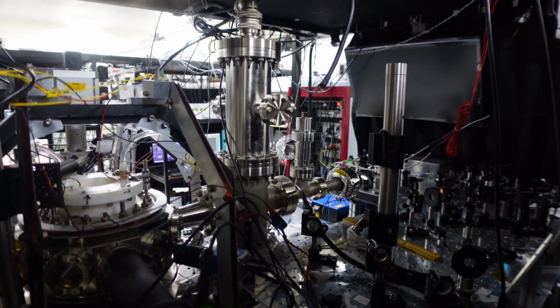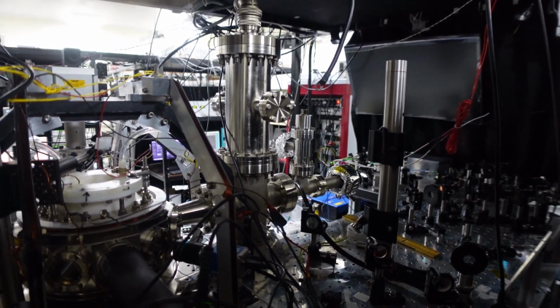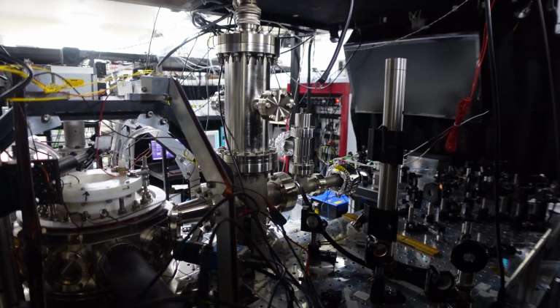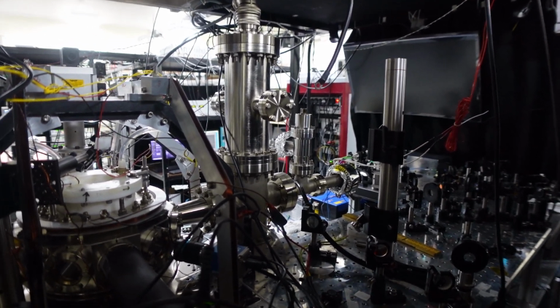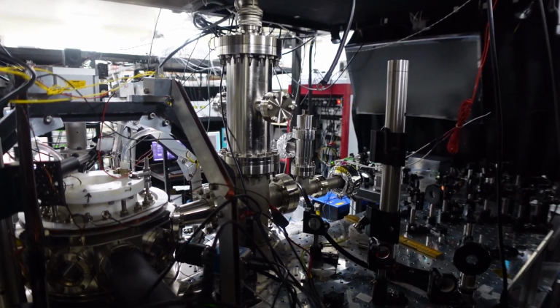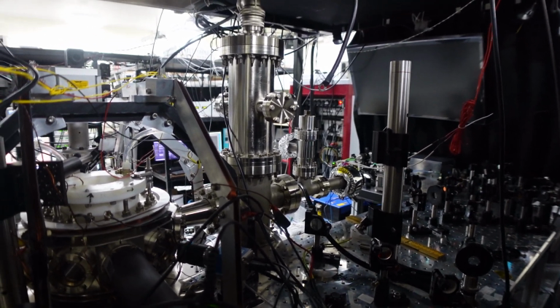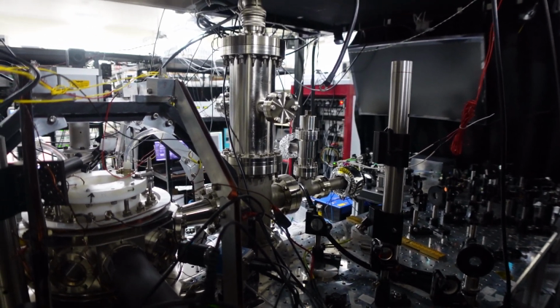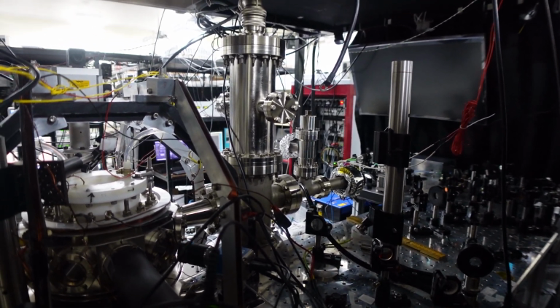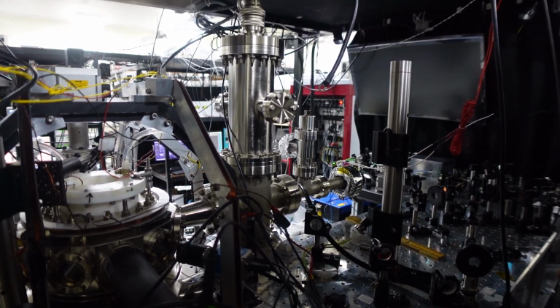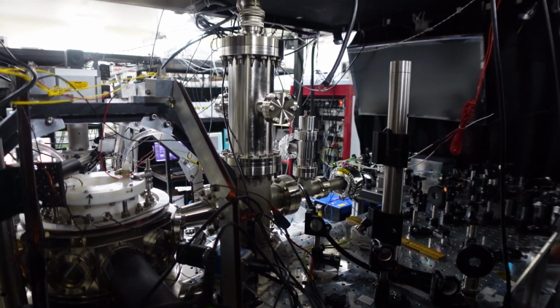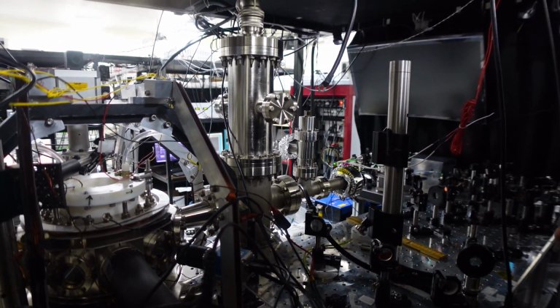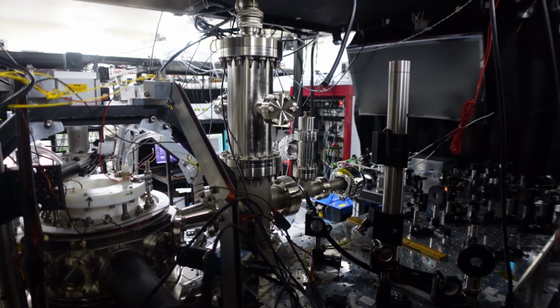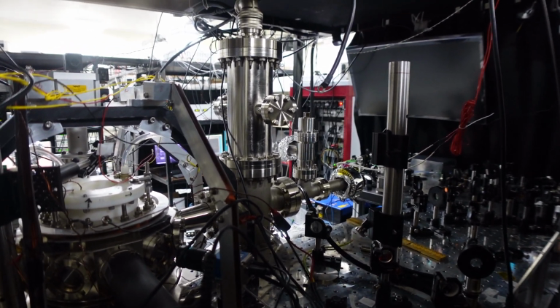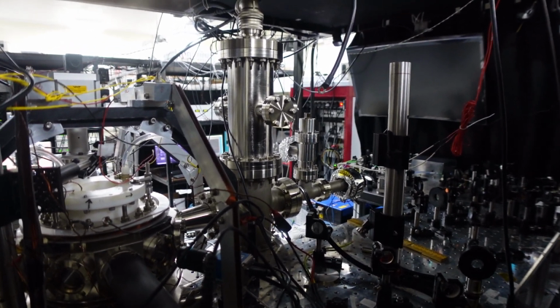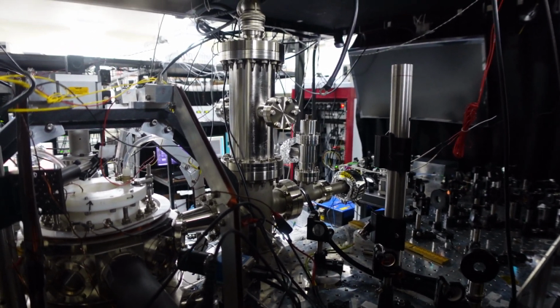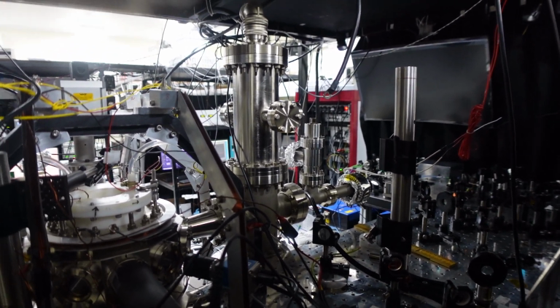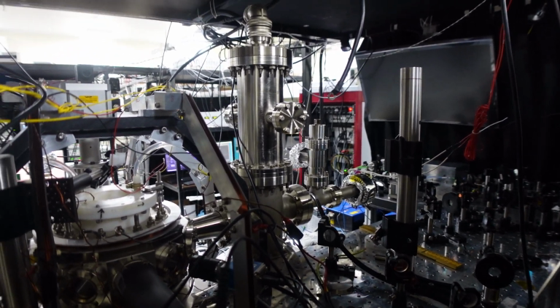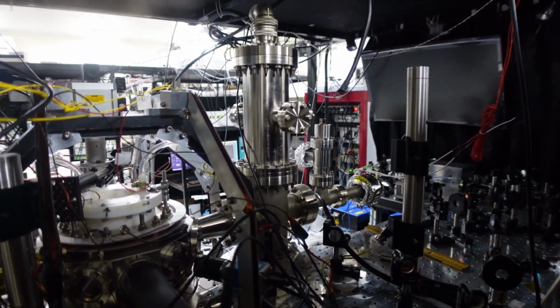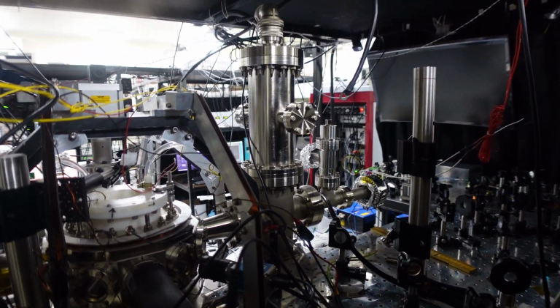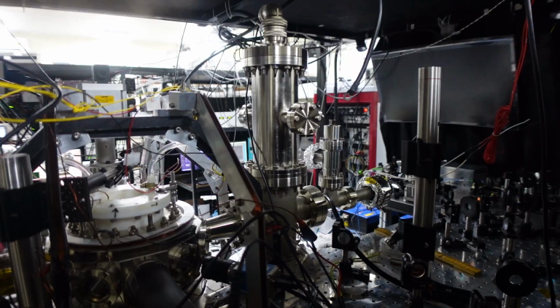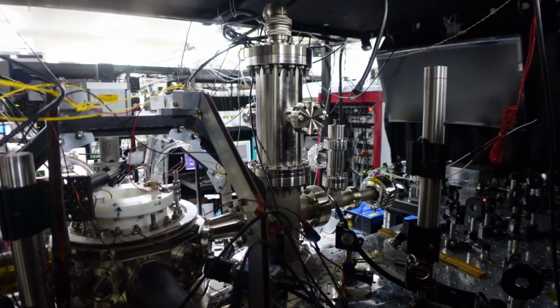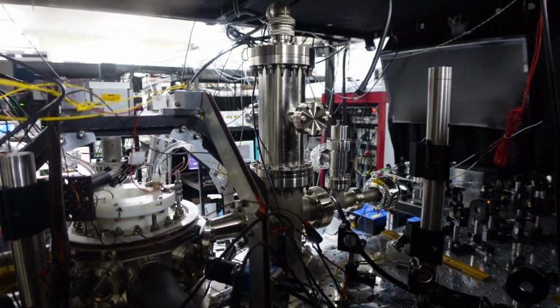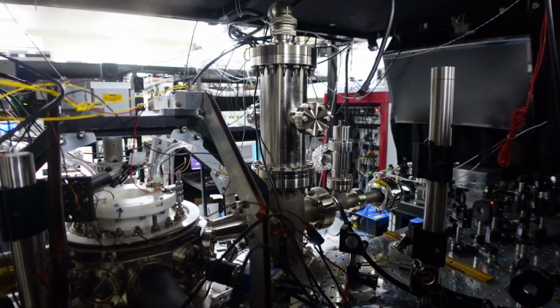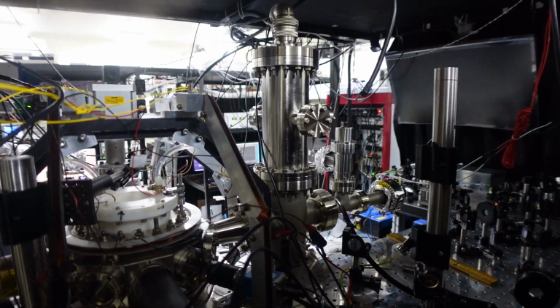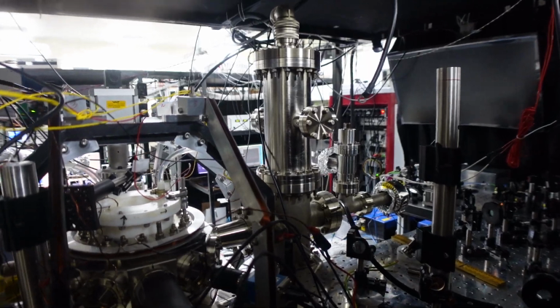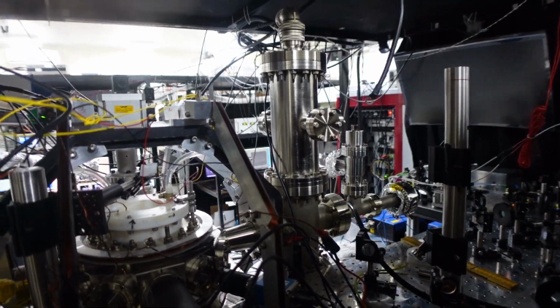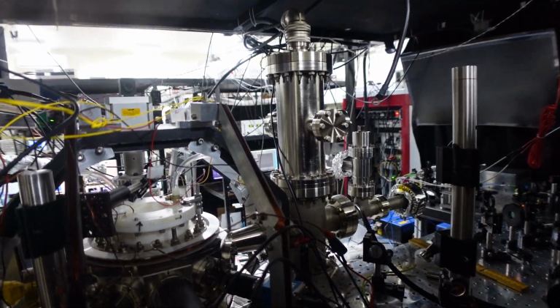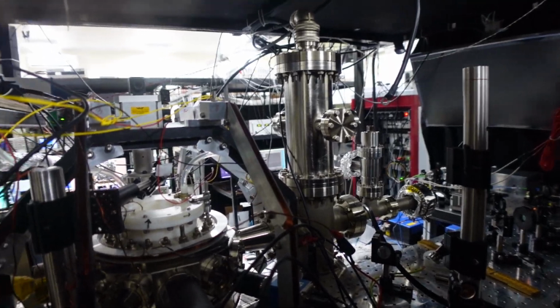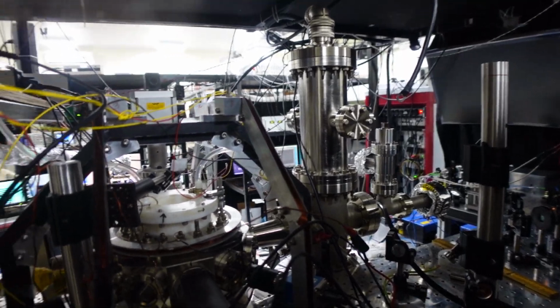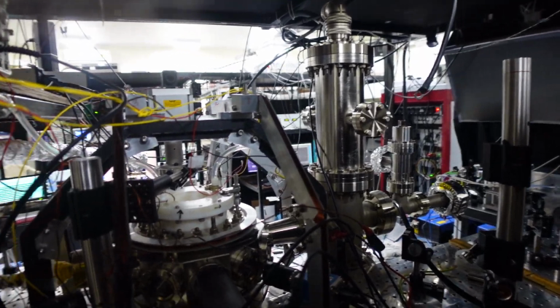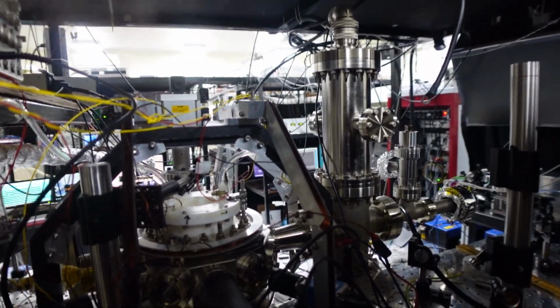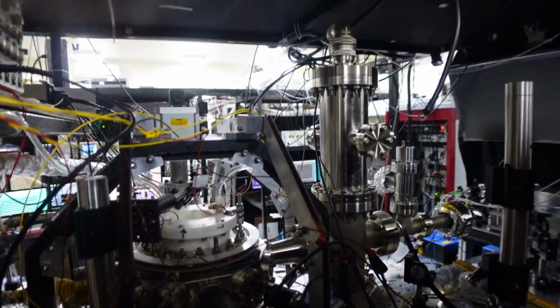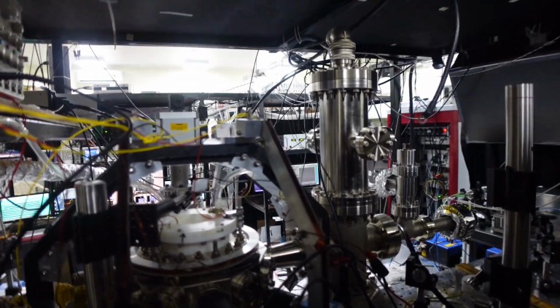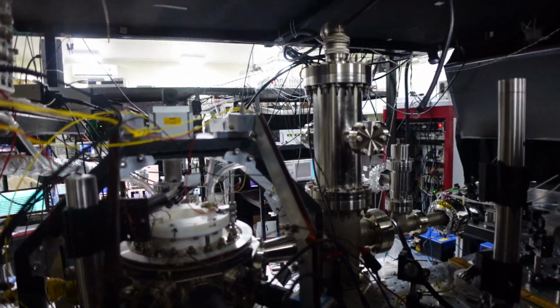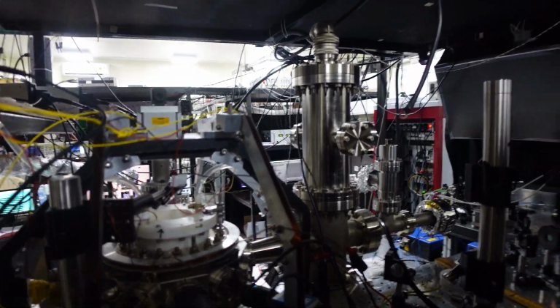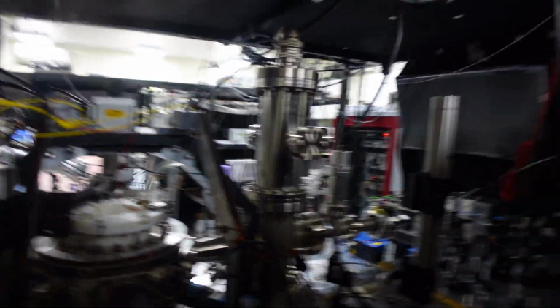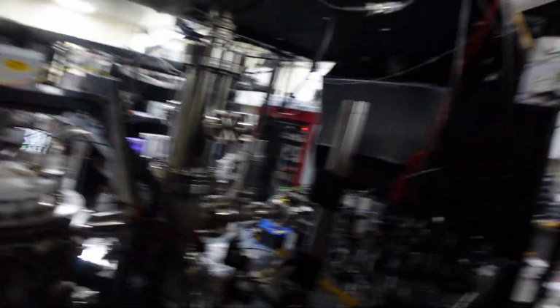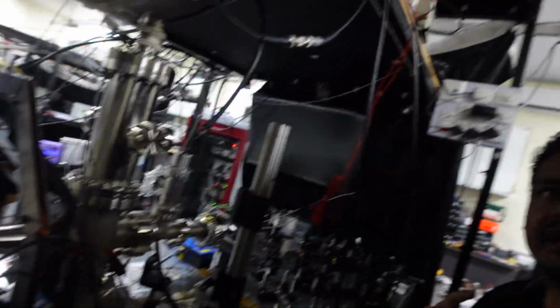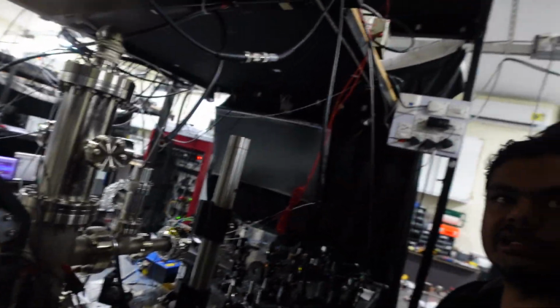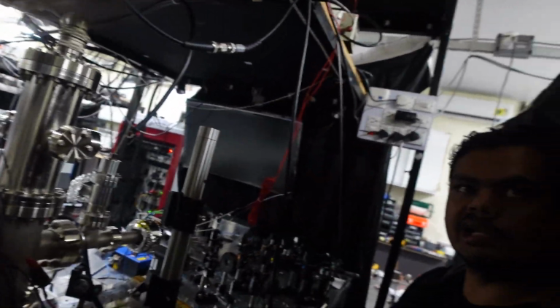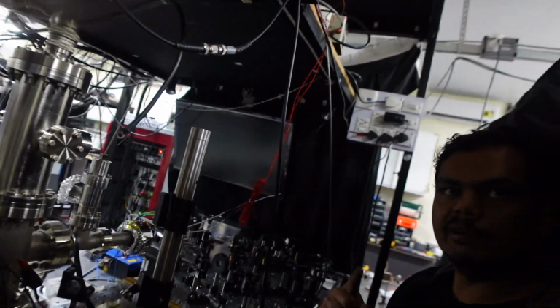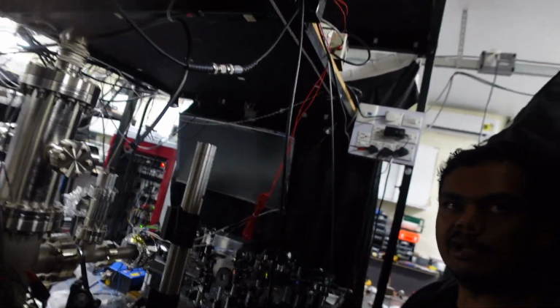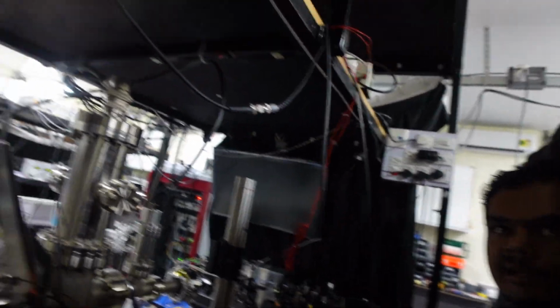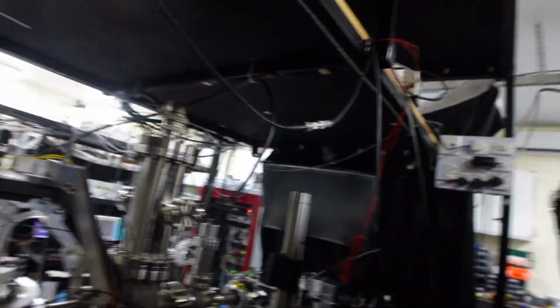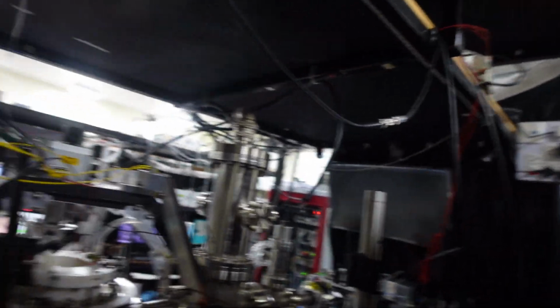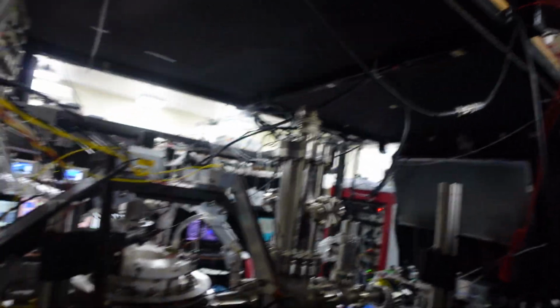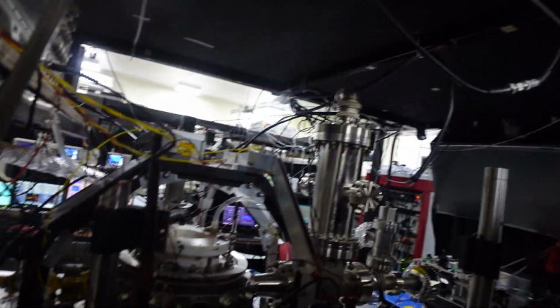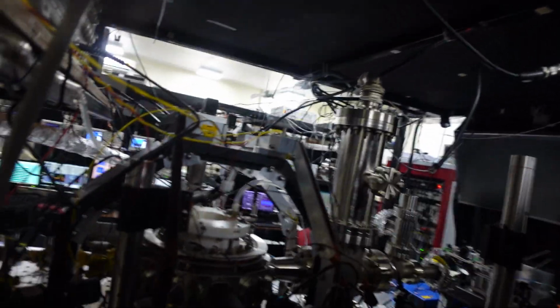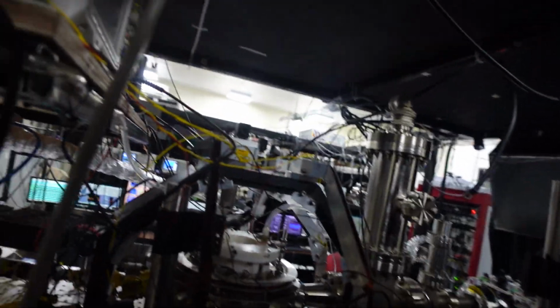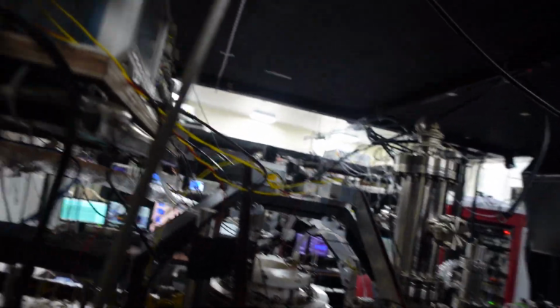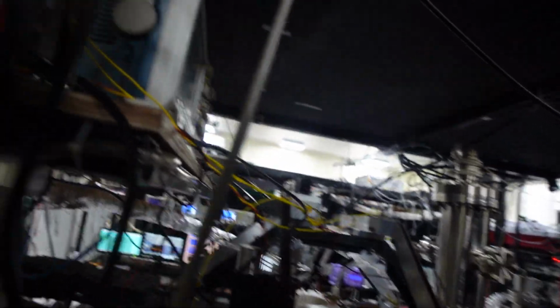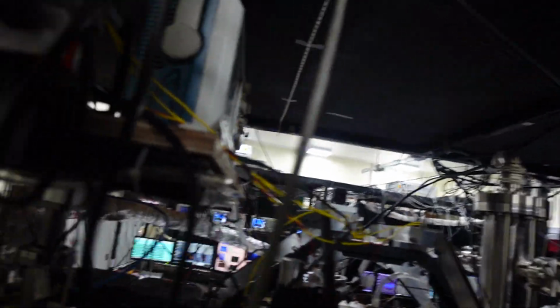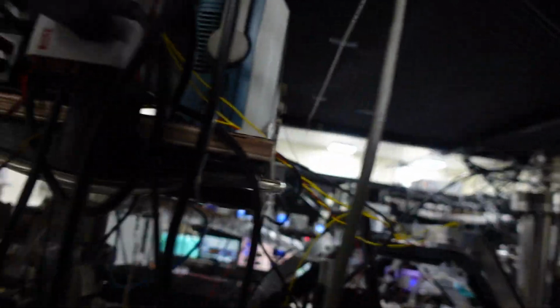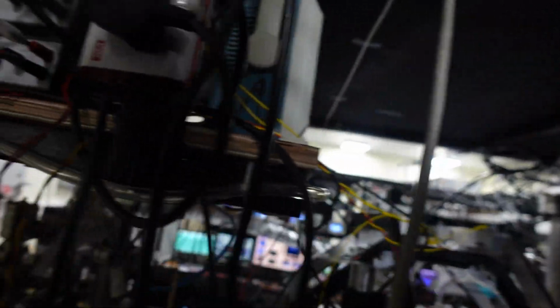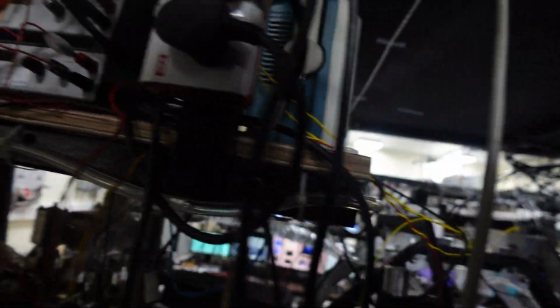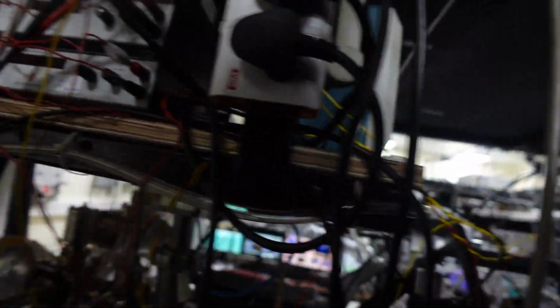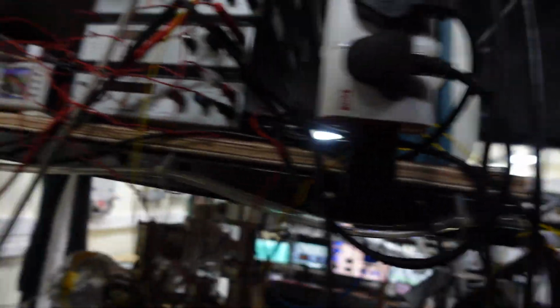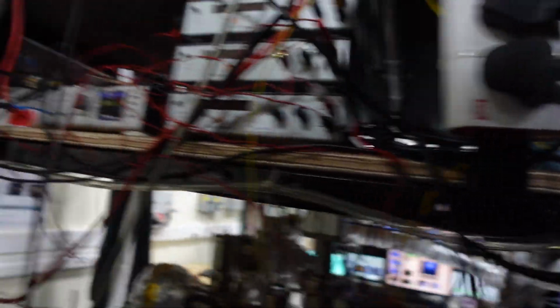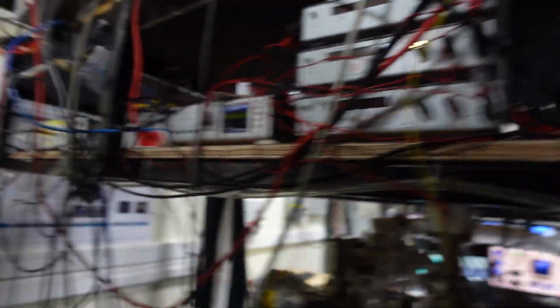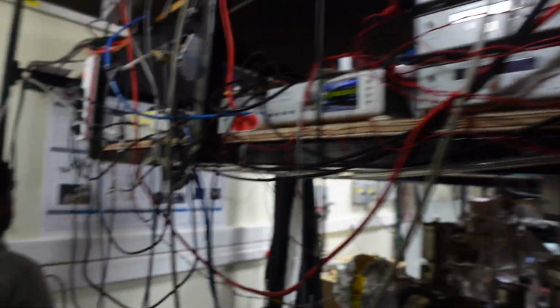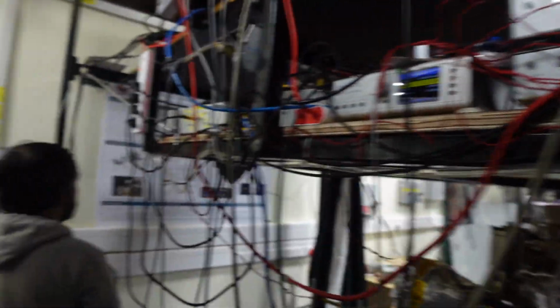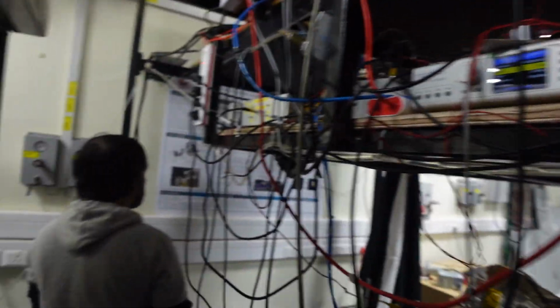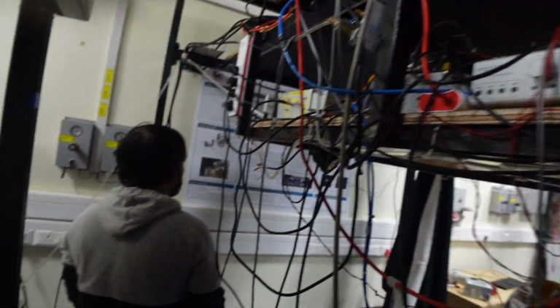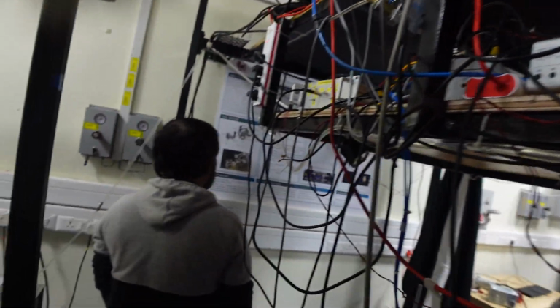Let me explain a little bit about the strontium atomic energy level diagram on that computer.